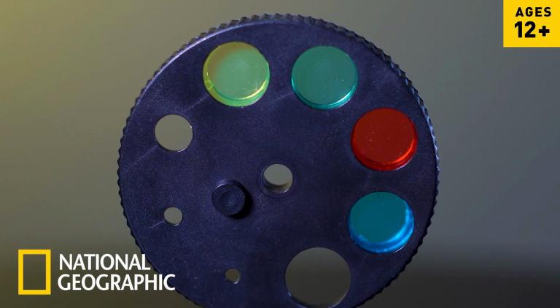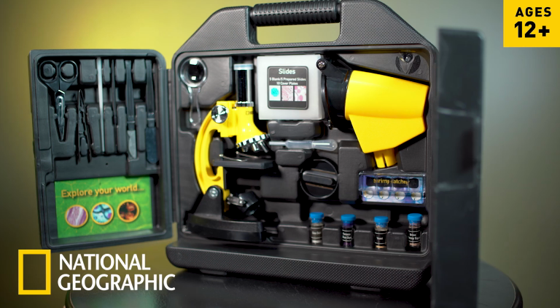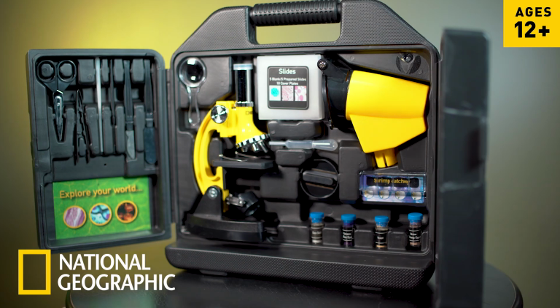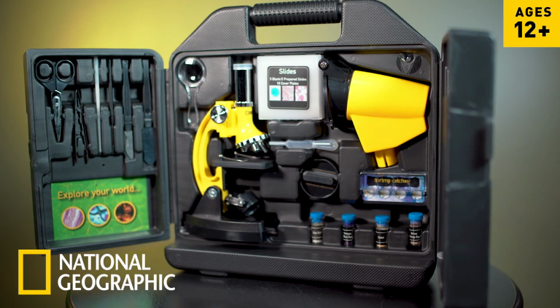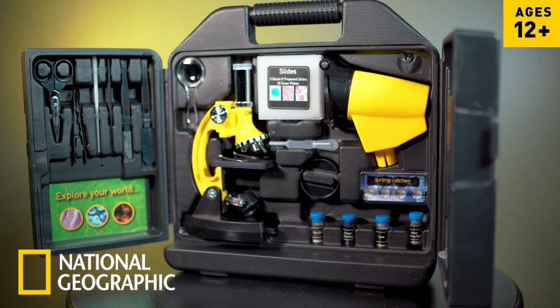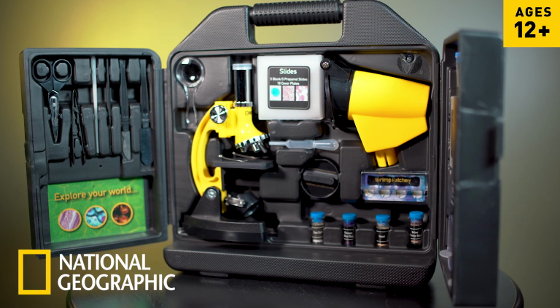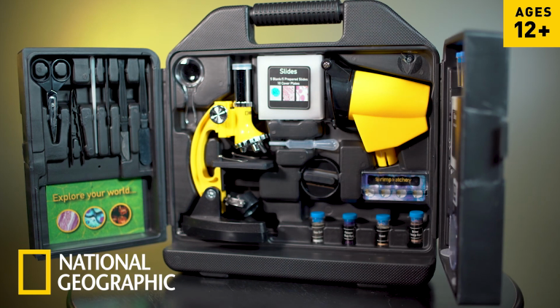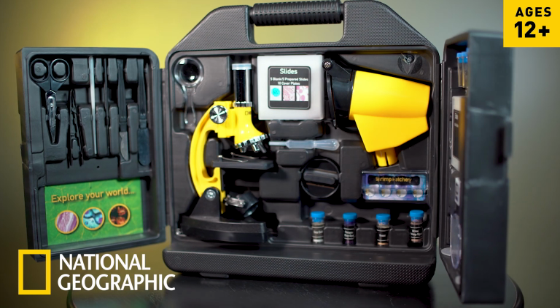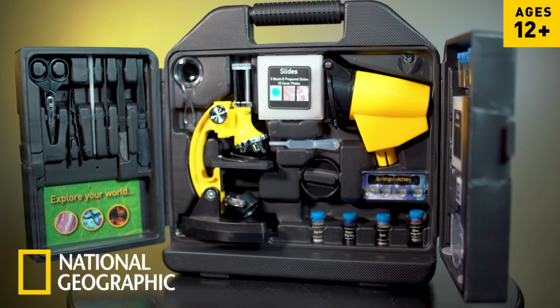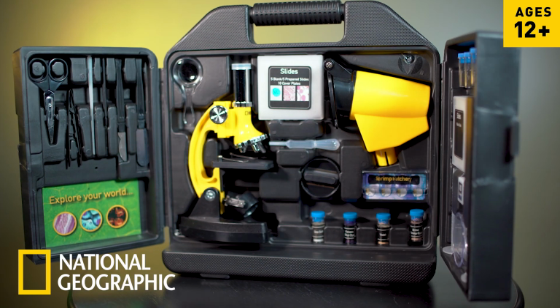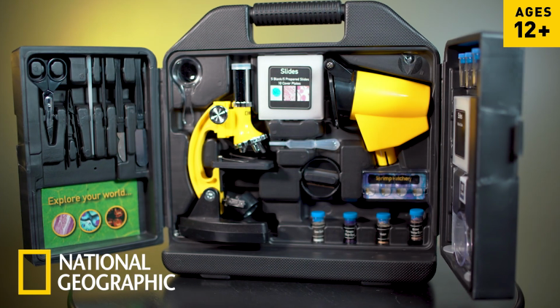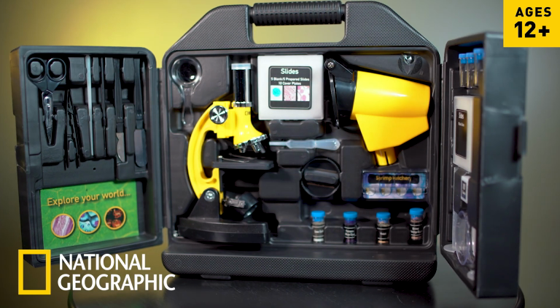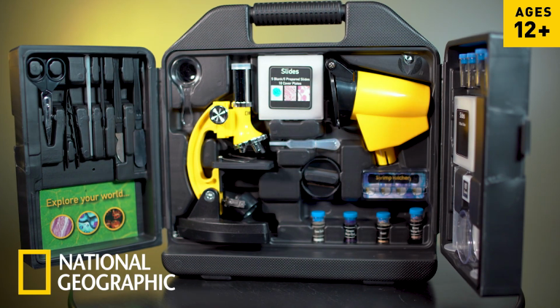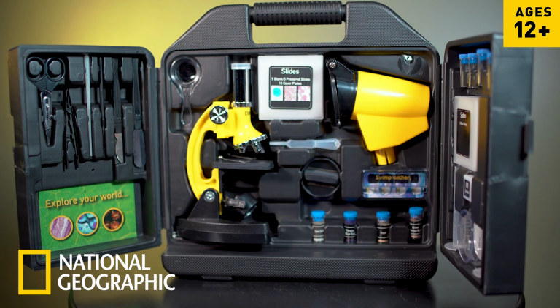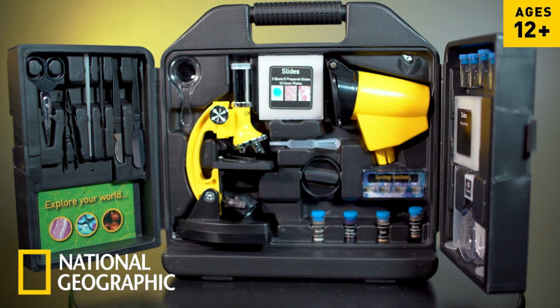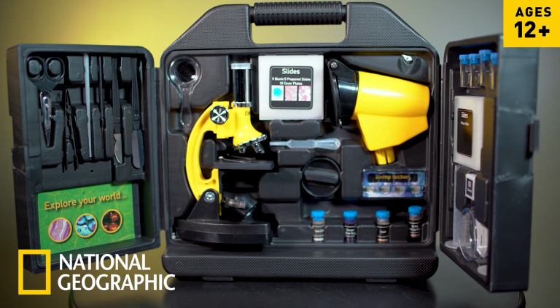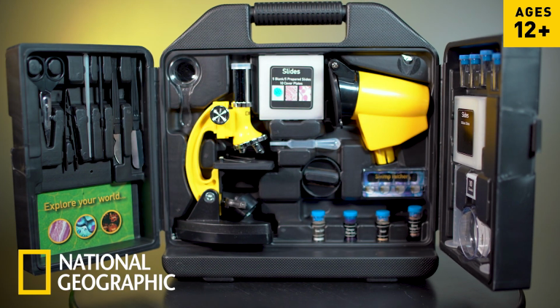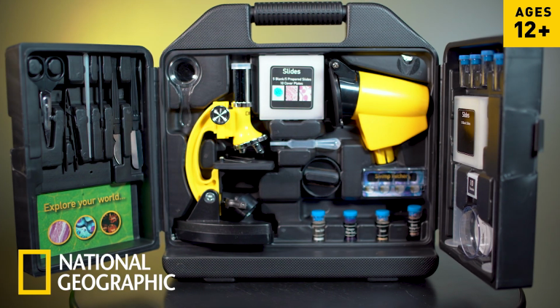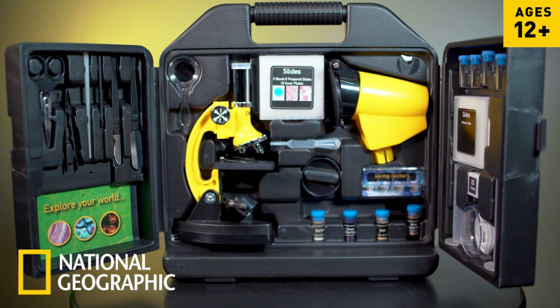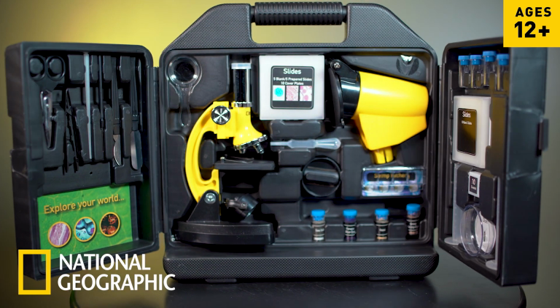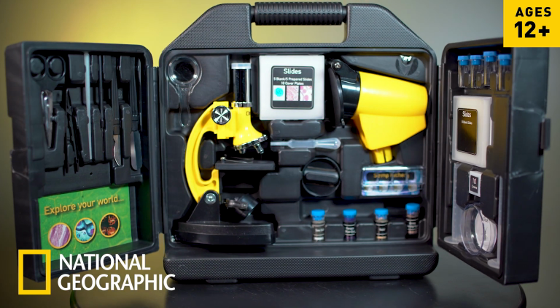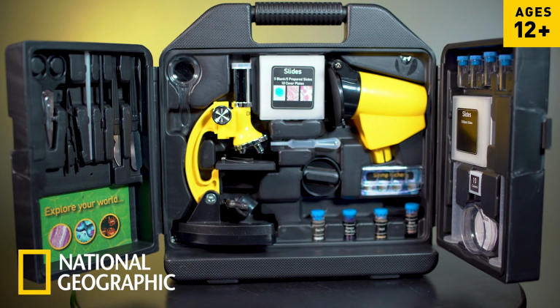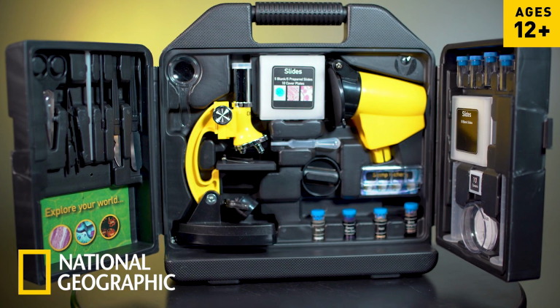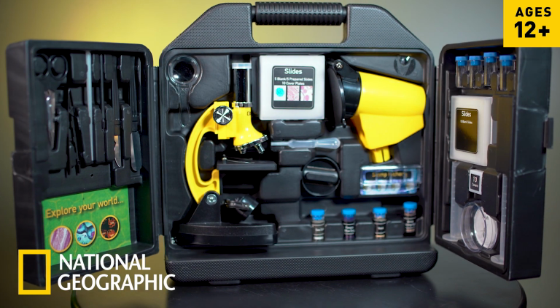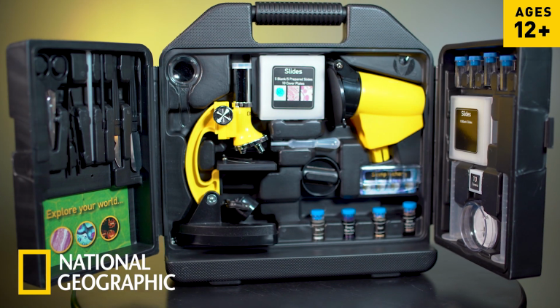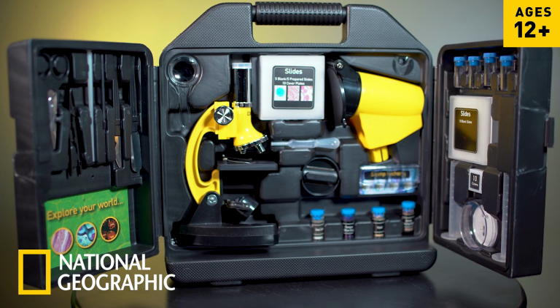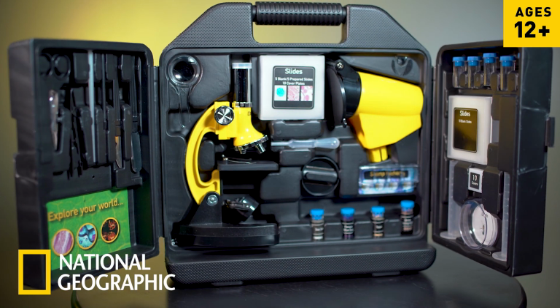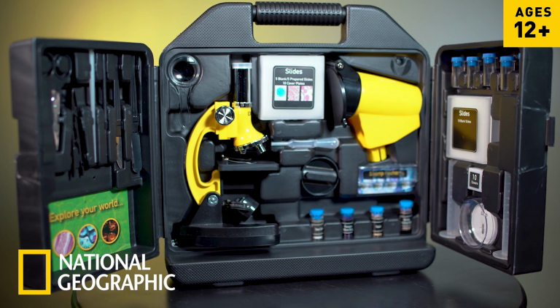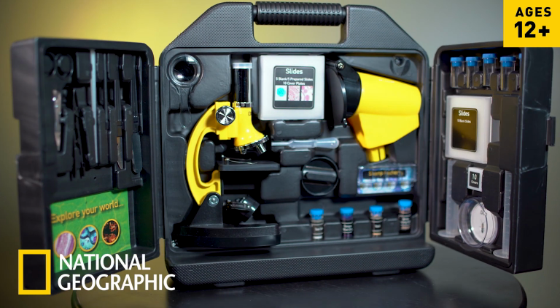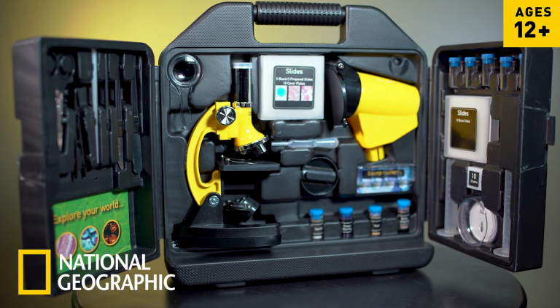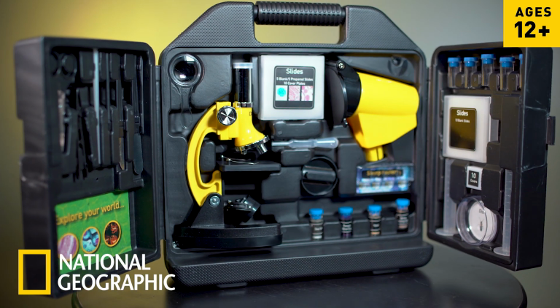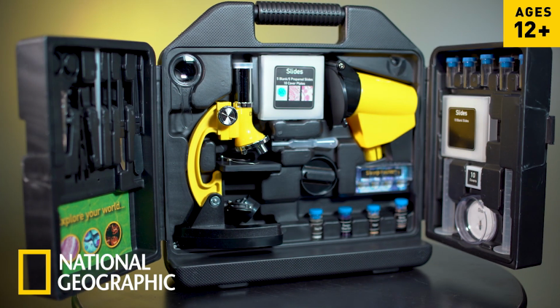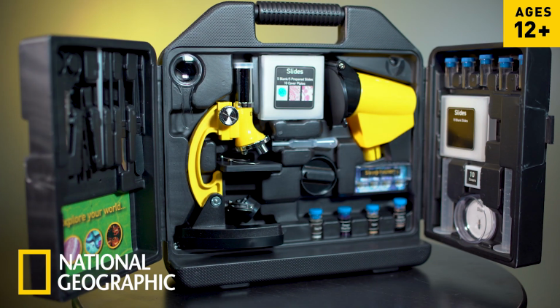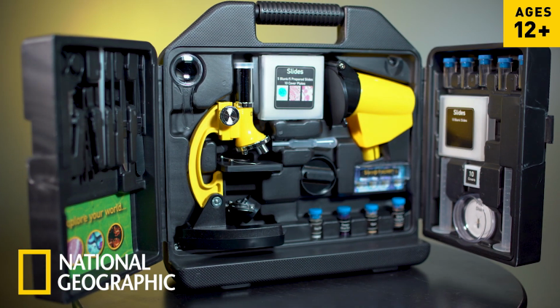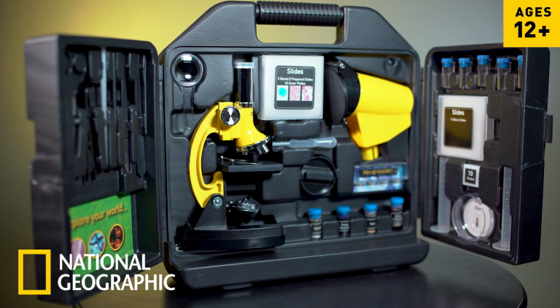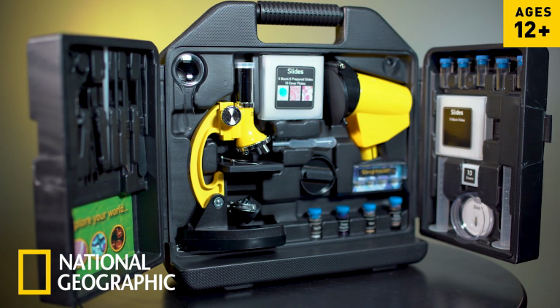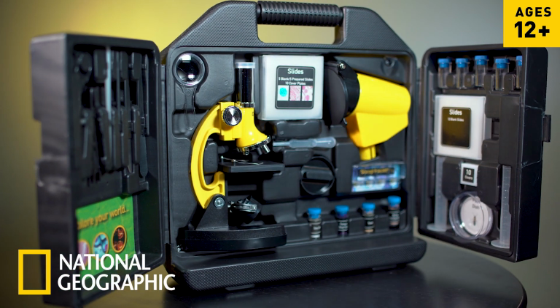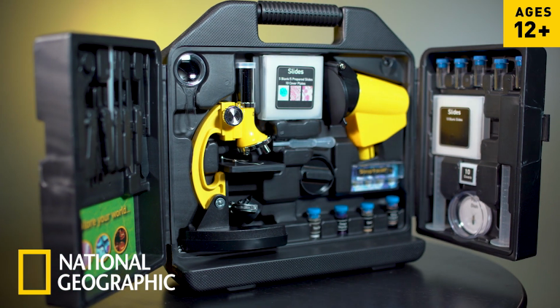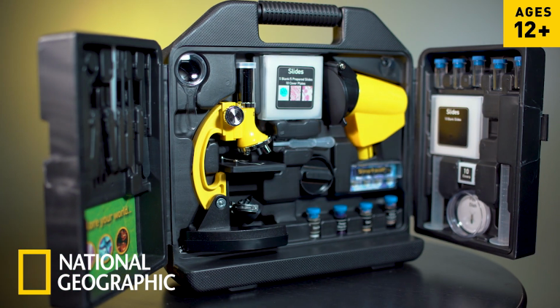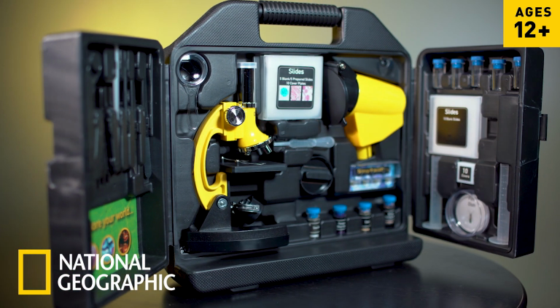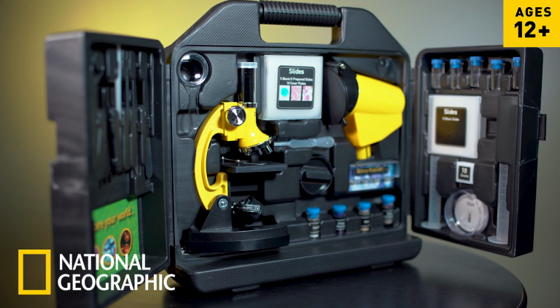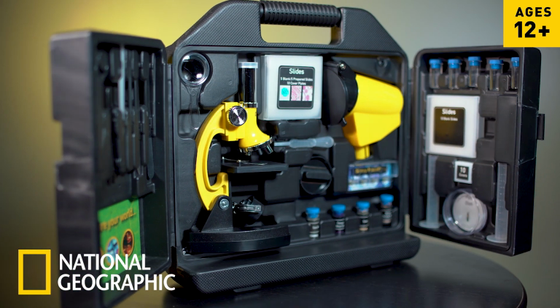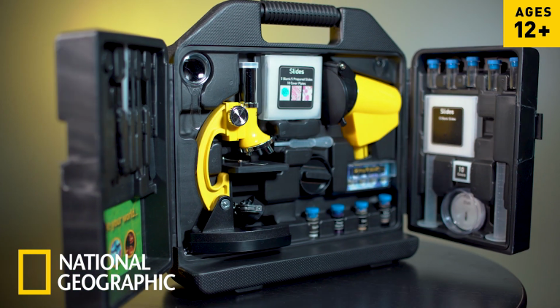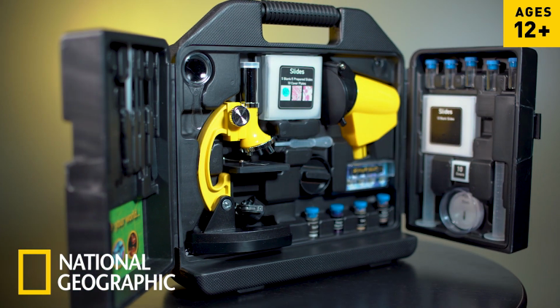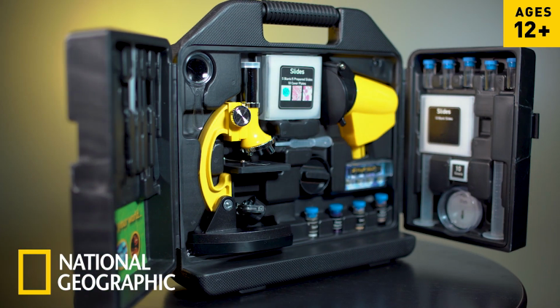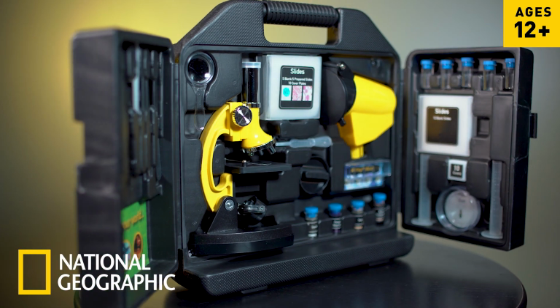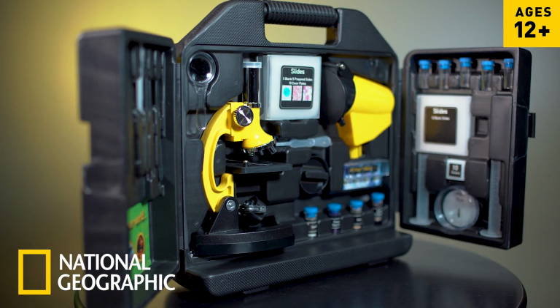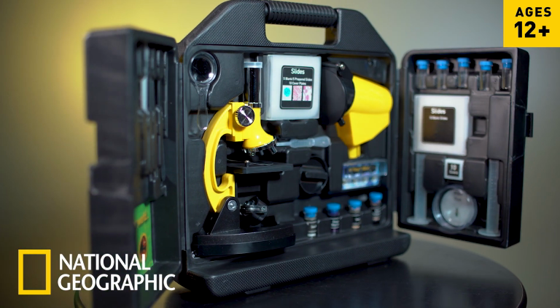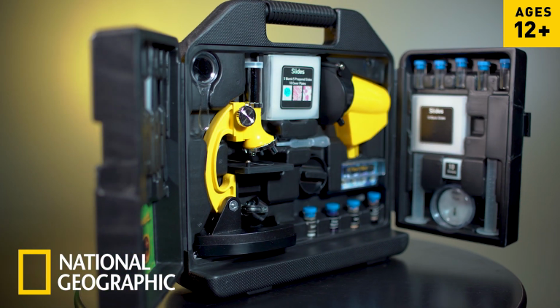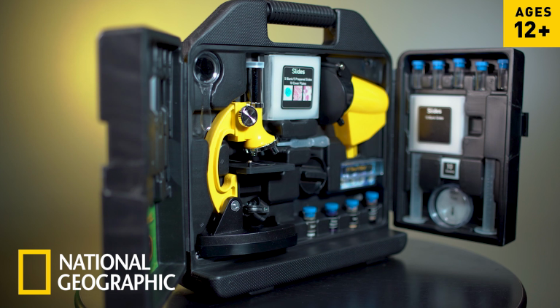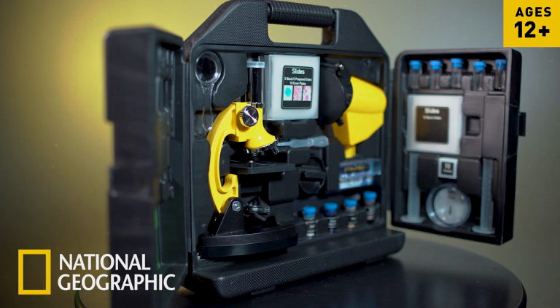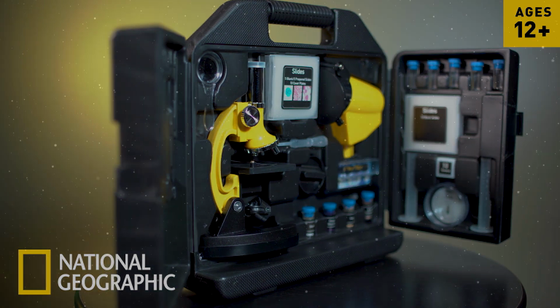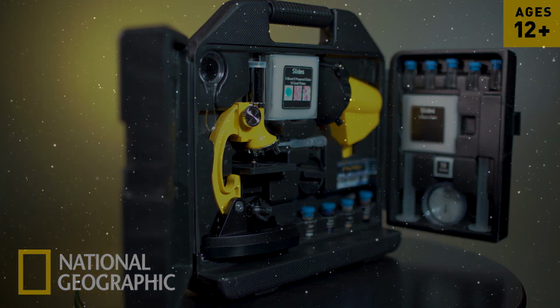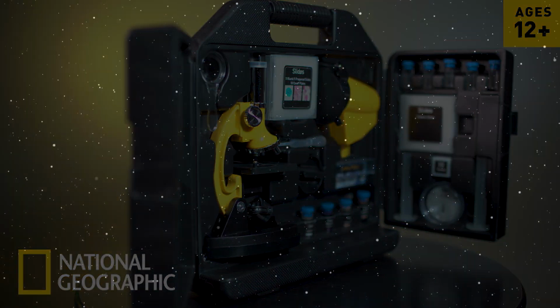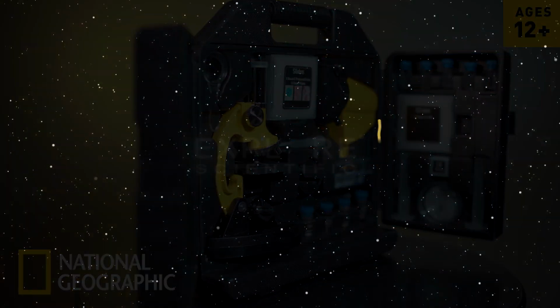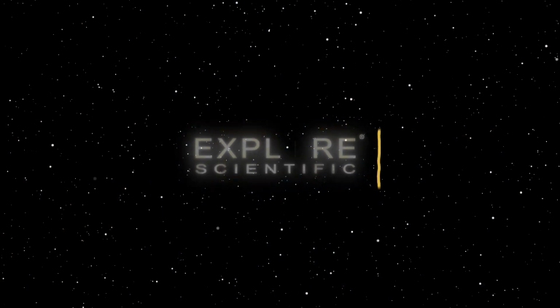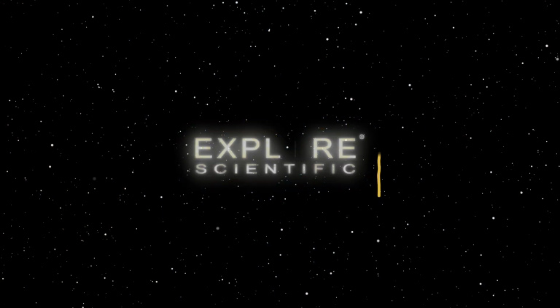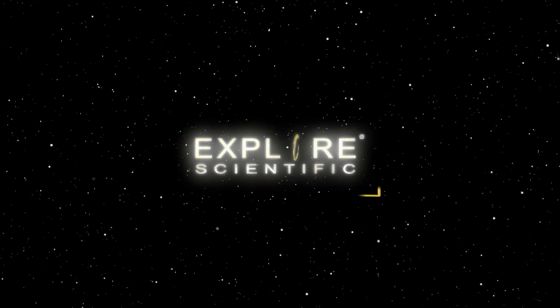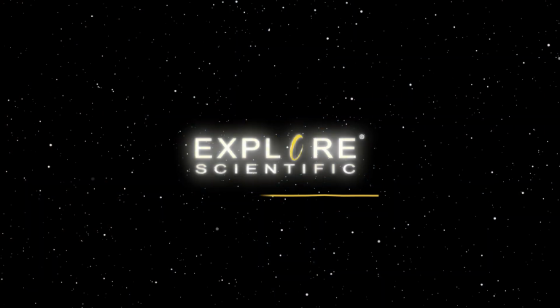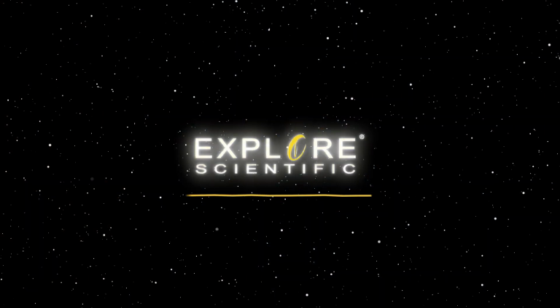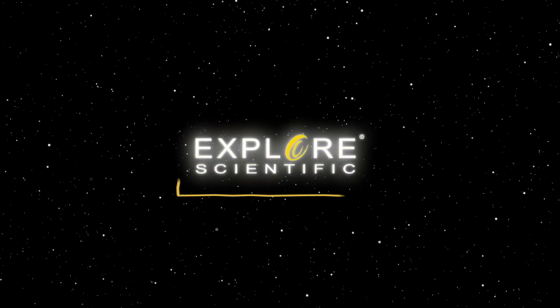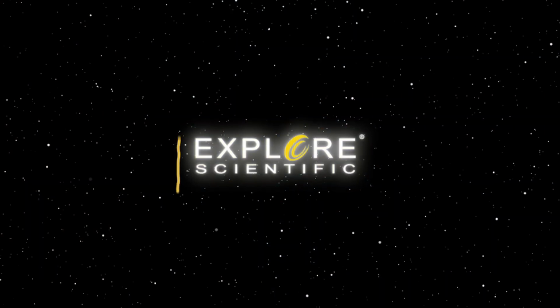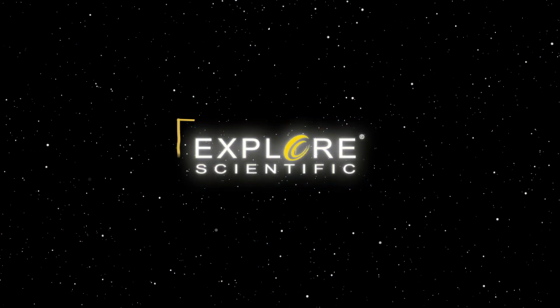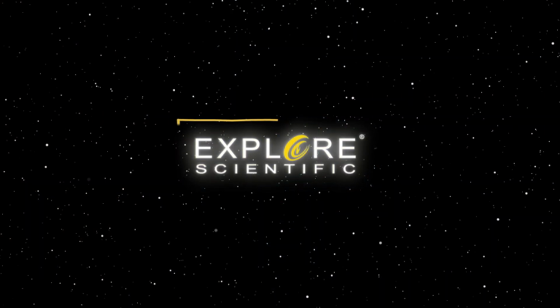Keep all of your tools organized and safe in the hard shell case for on-the-go exploration with the National Geographic 300 to 1200 times microscope.